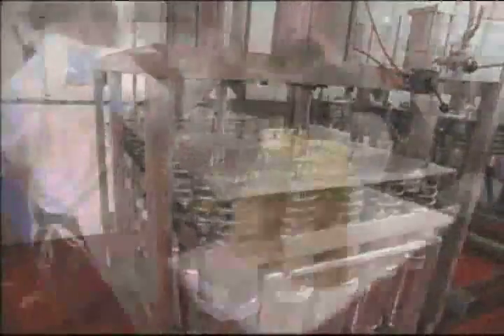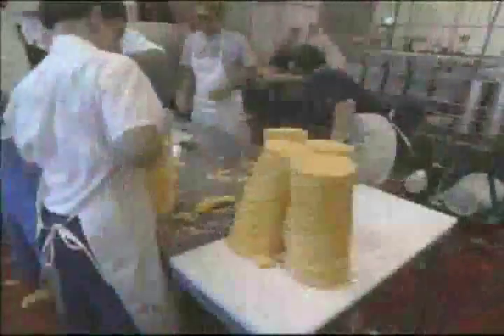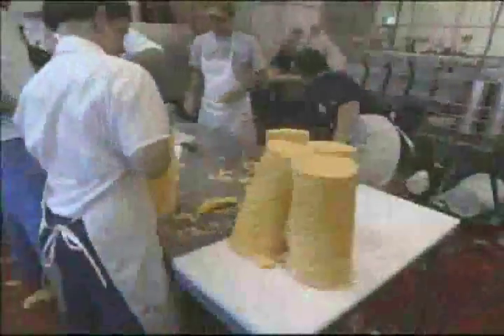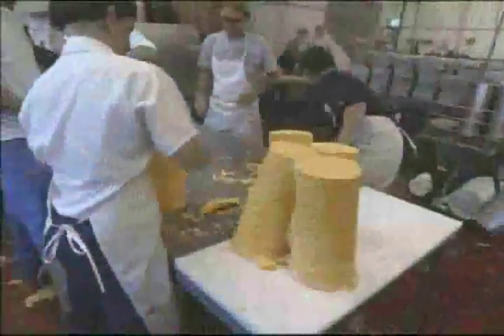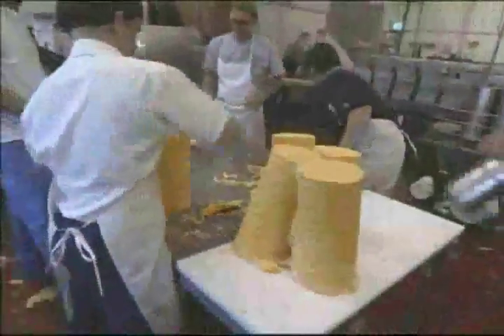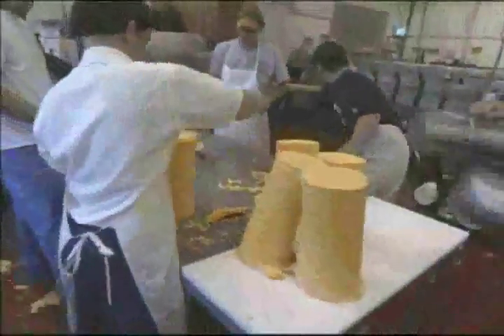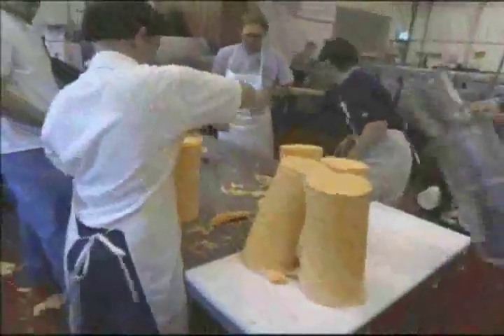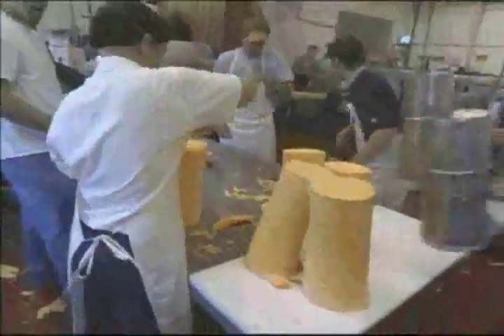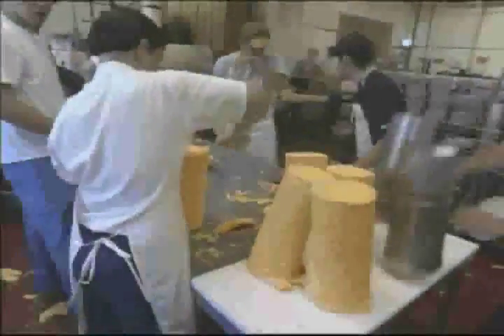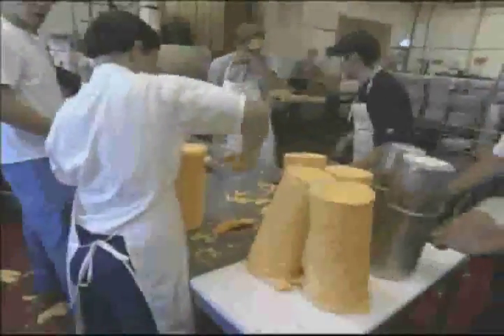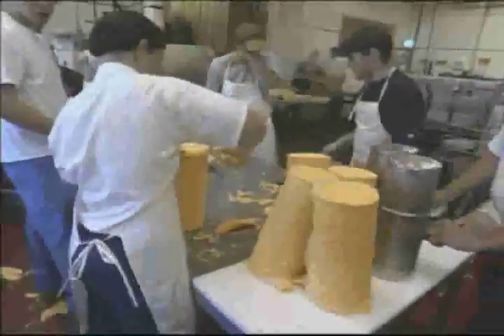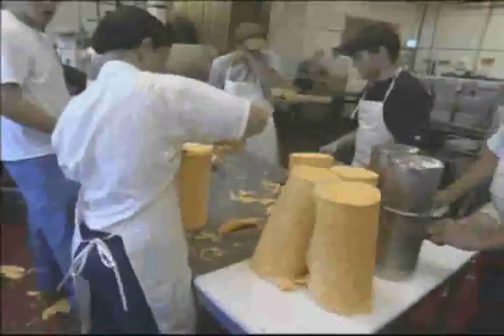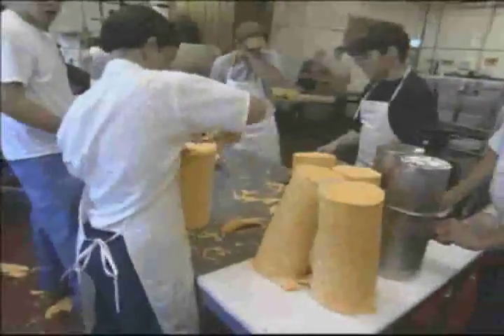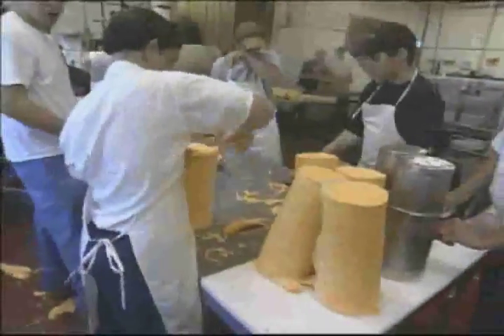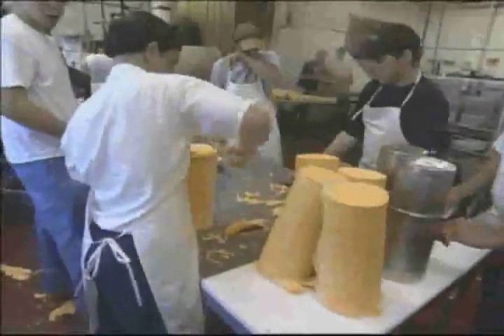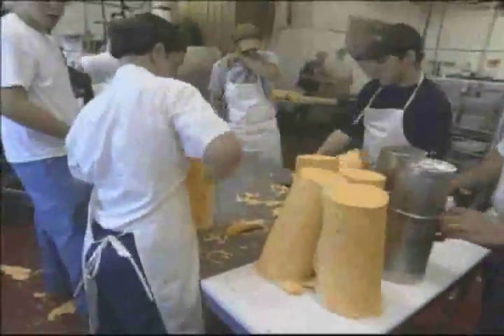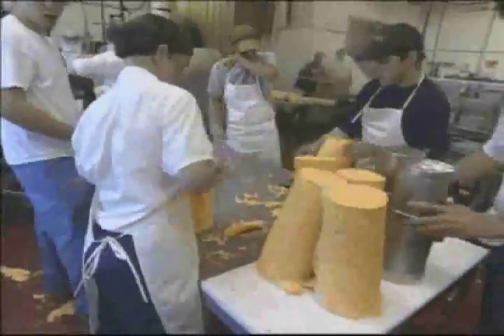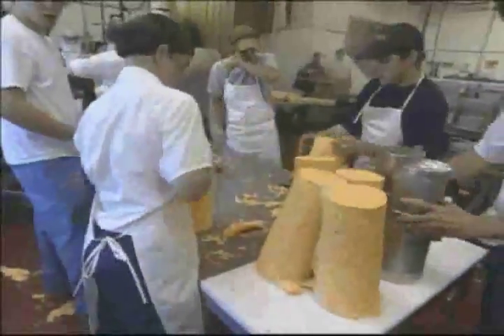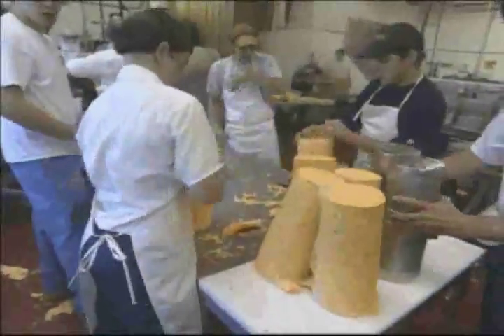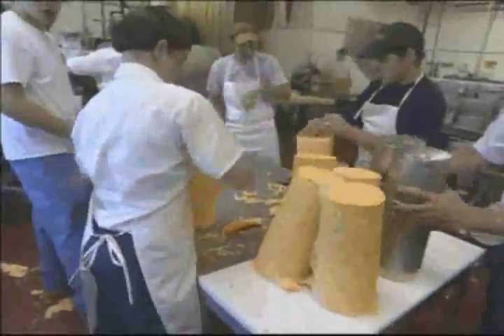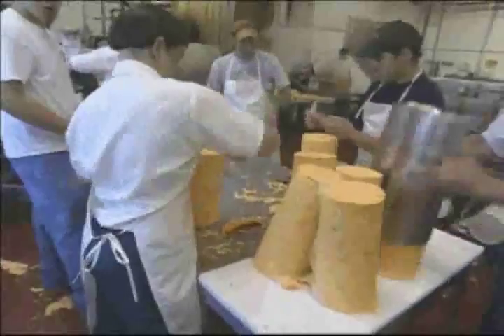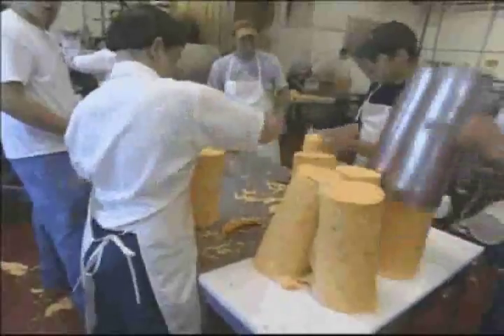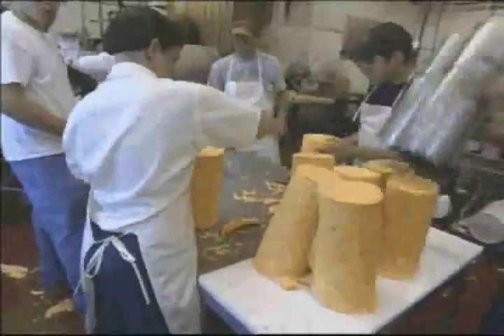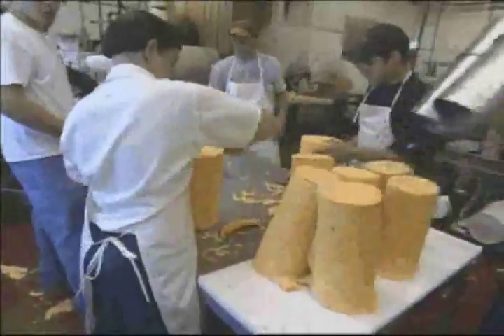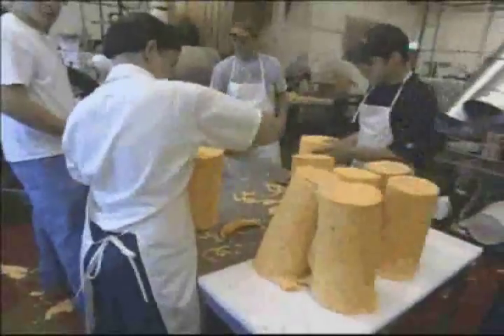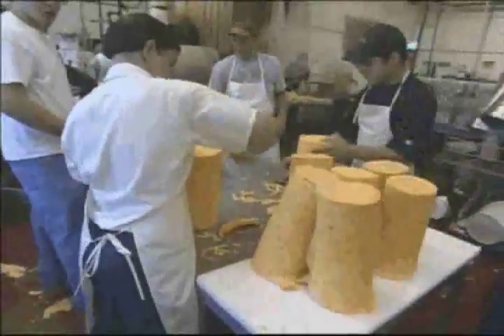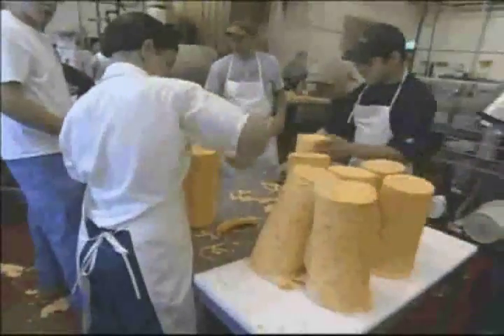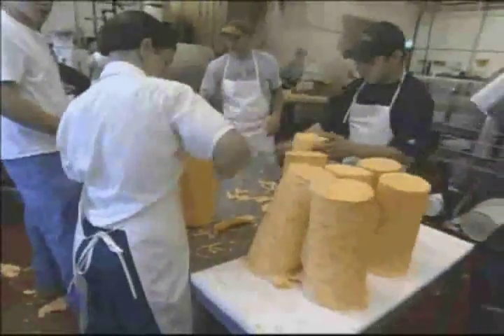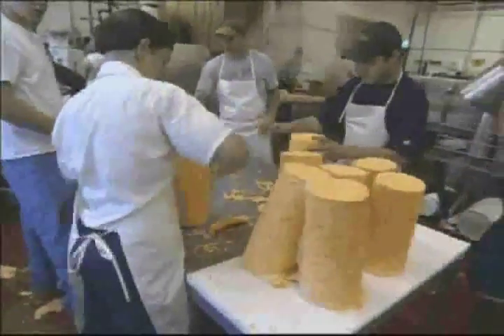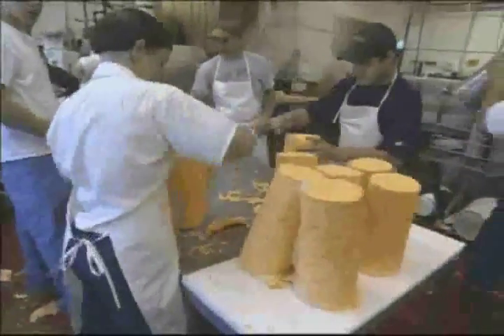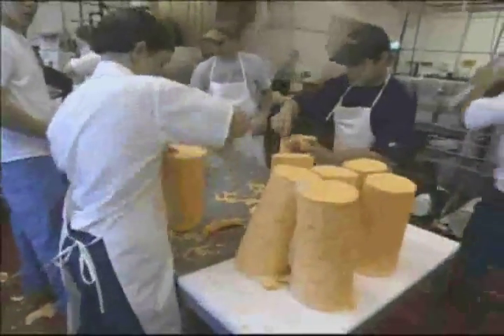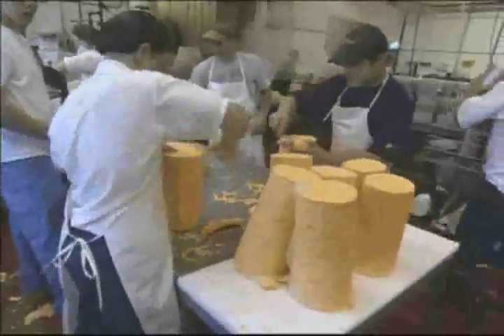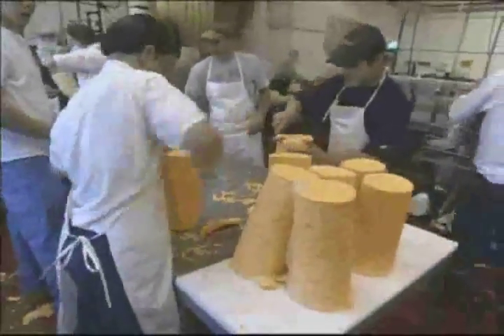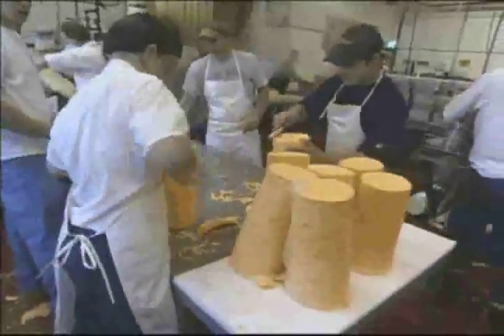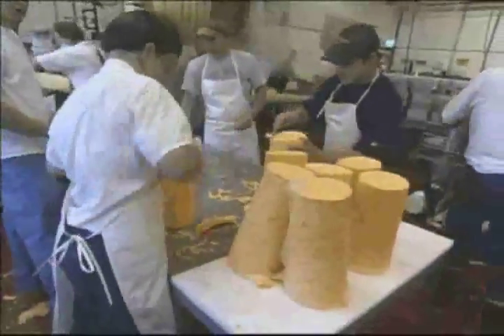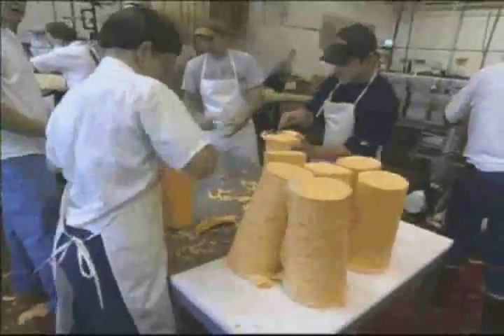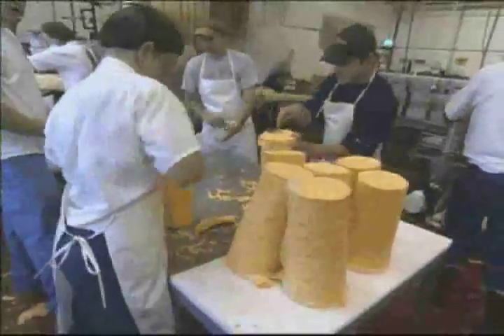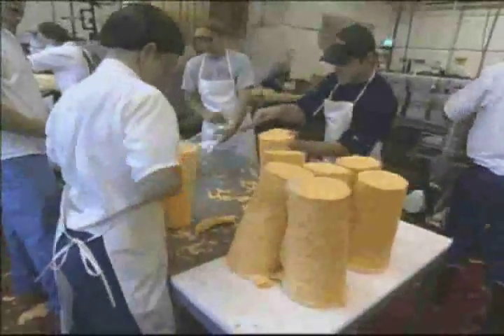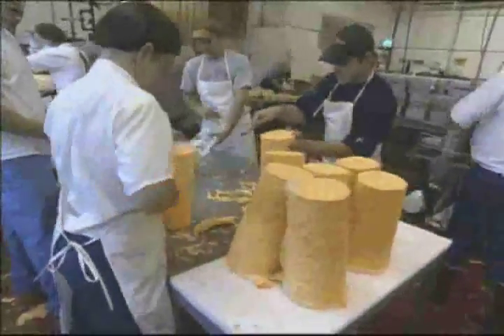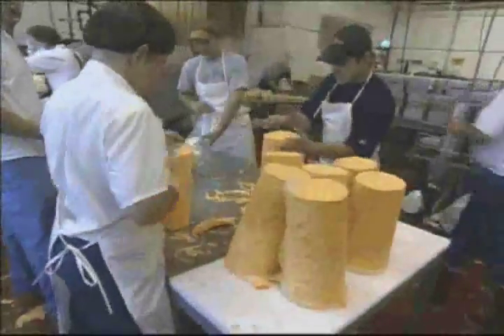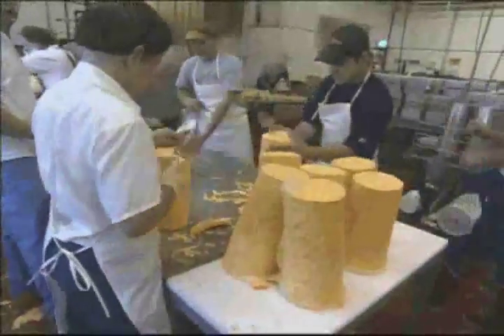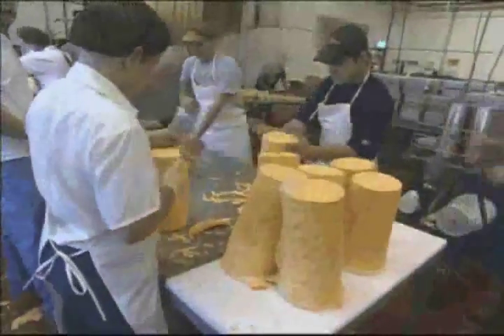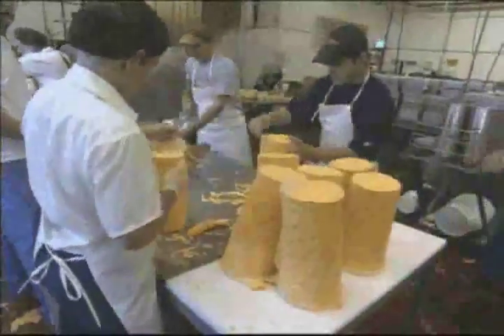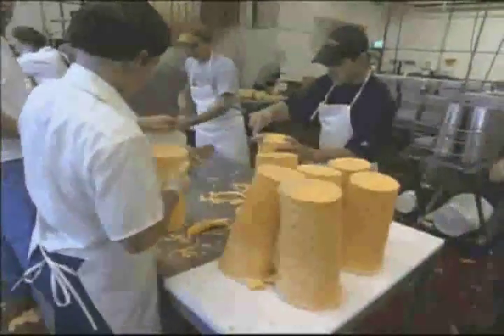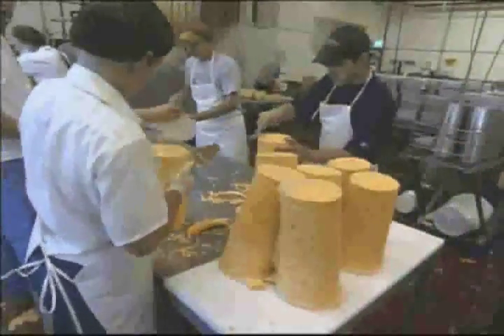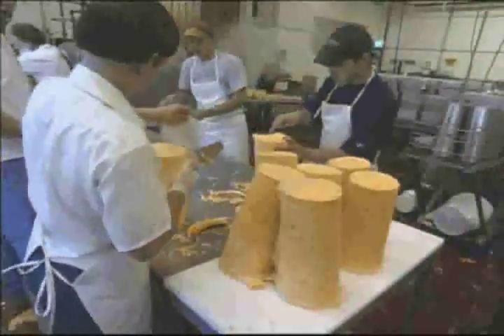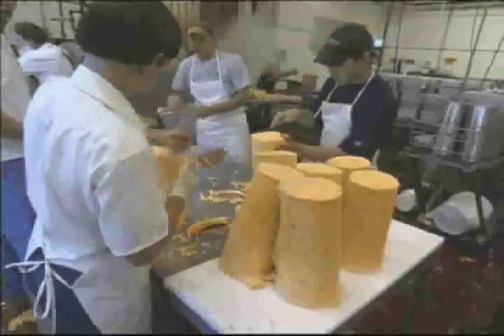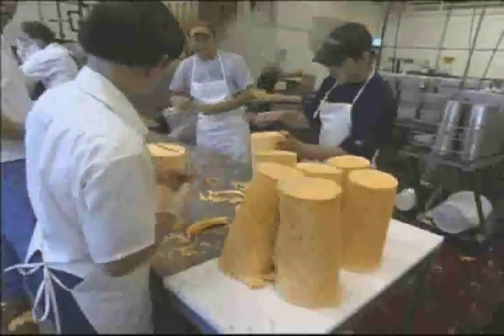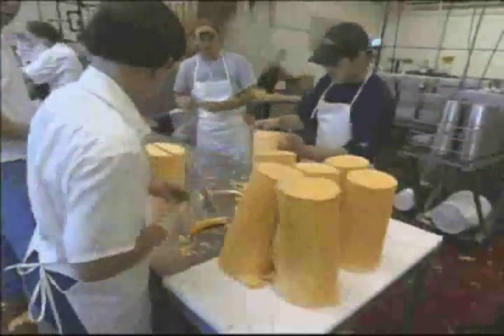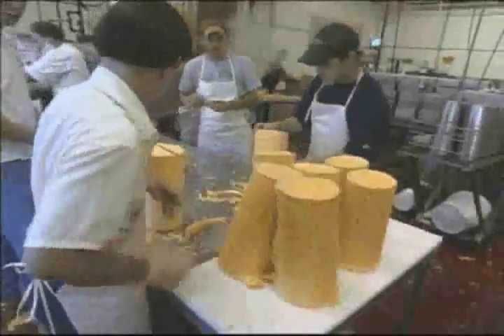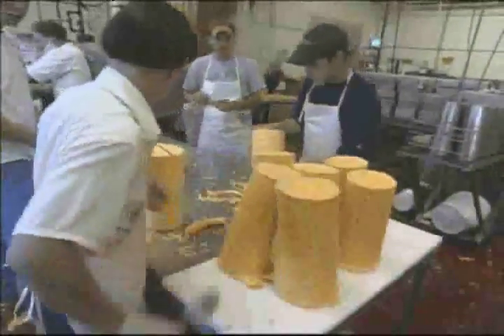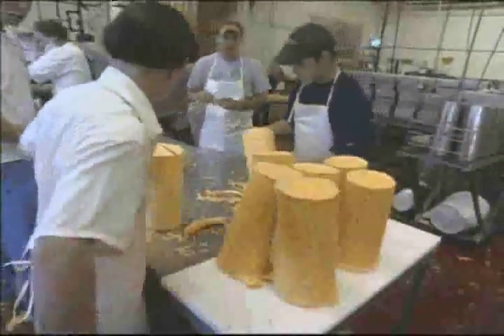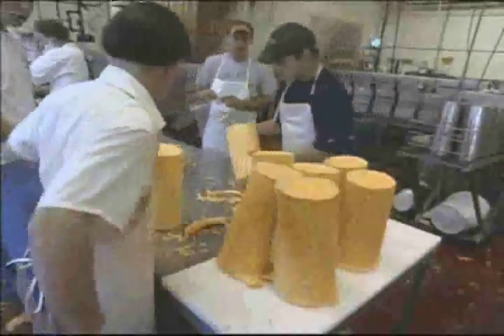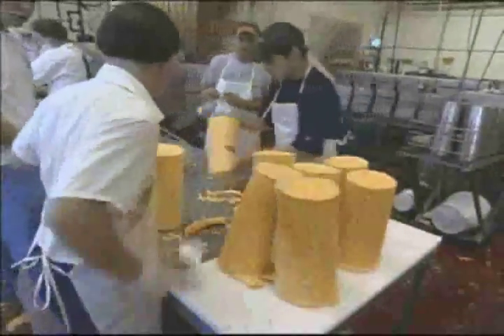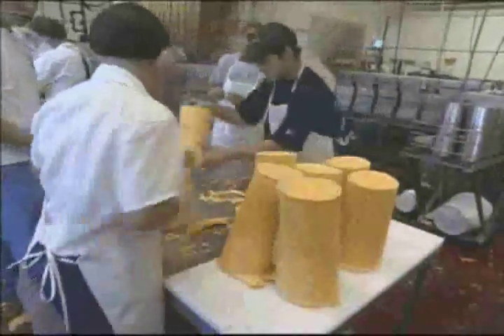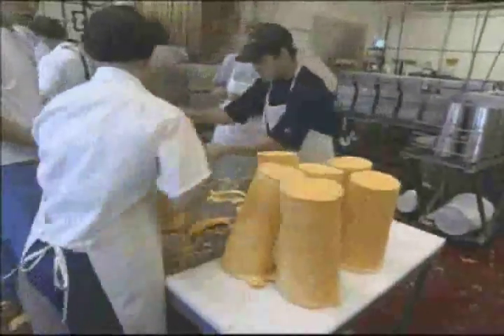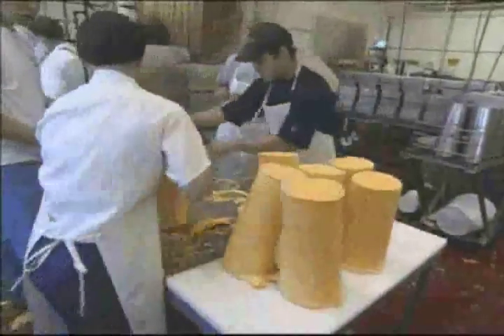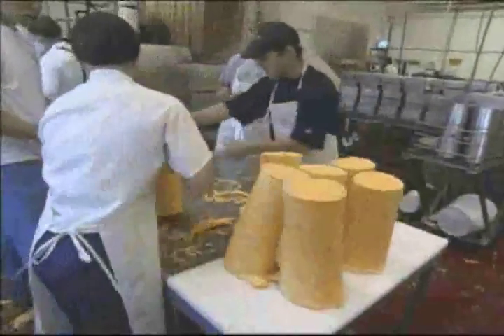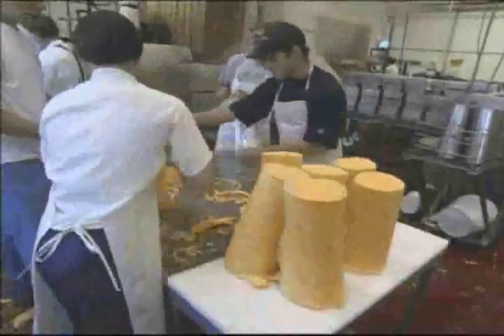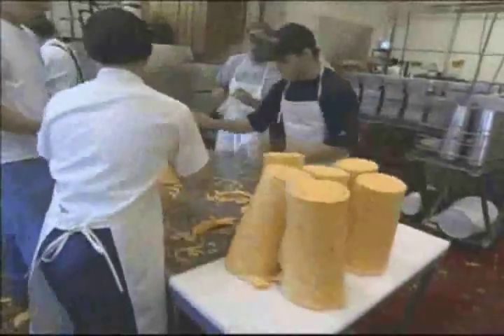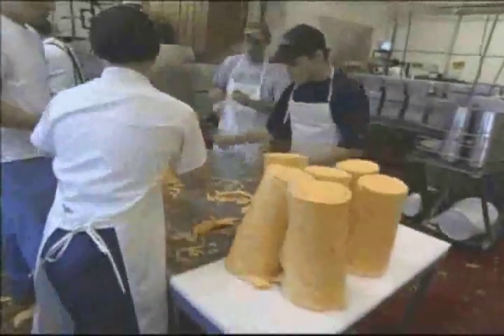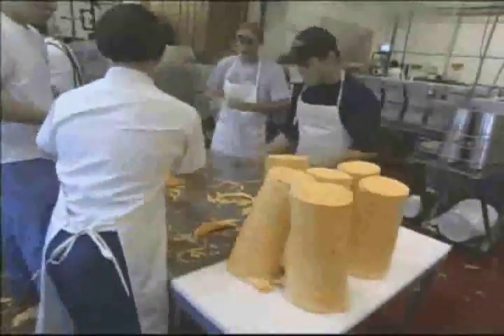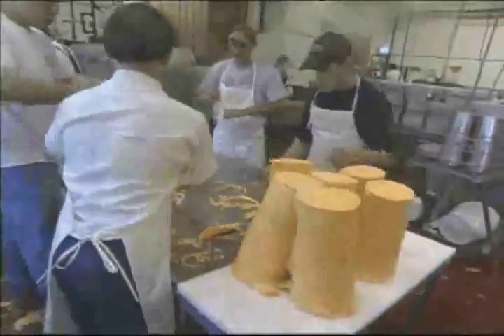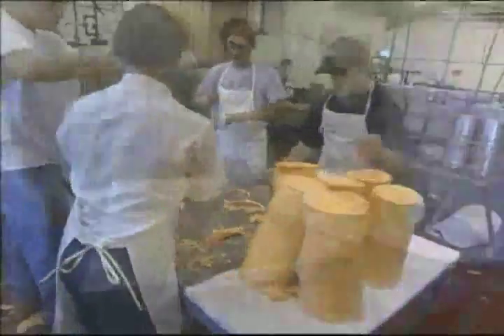The long round shapes of cheese are called horns. They are then cut into the familiar wheels. Blocks and bricks are also formed.